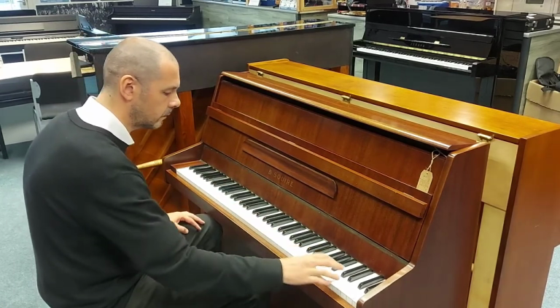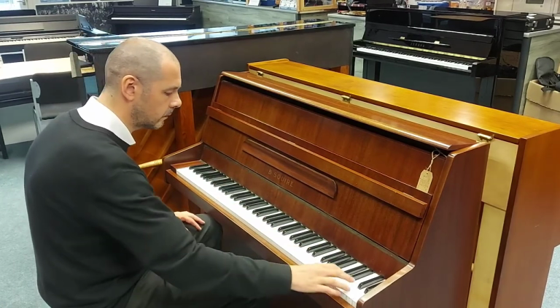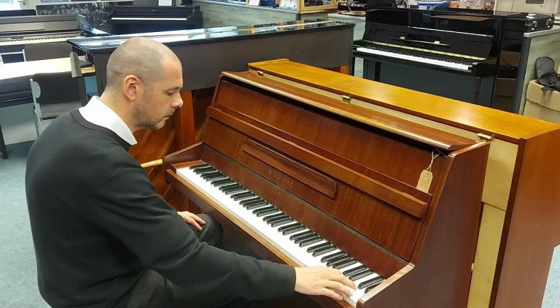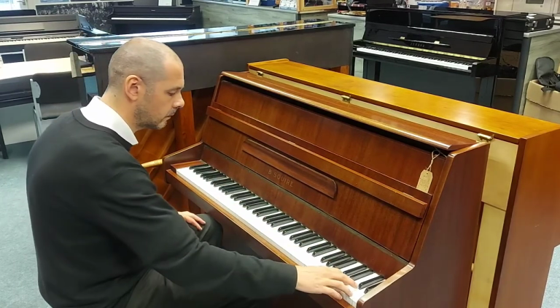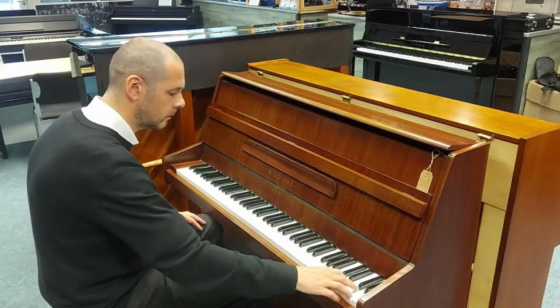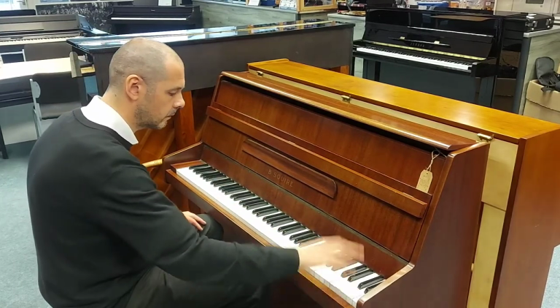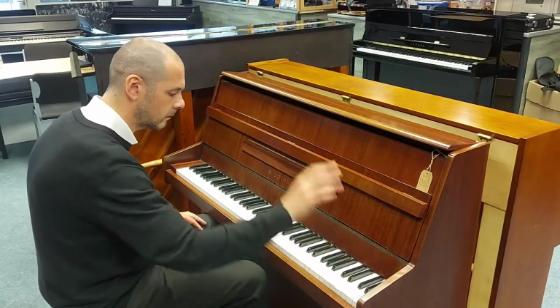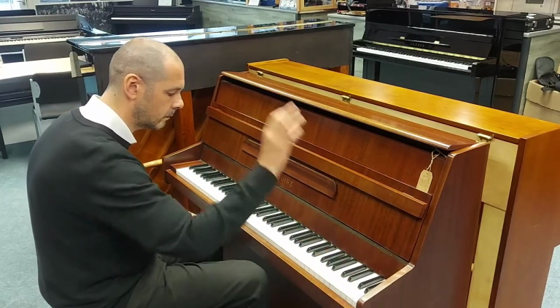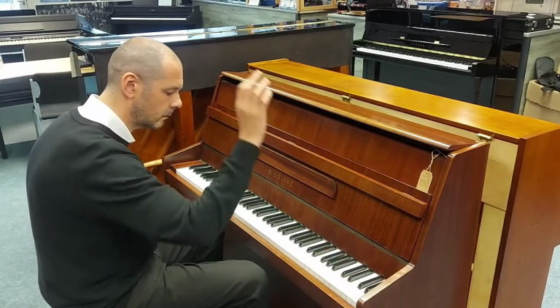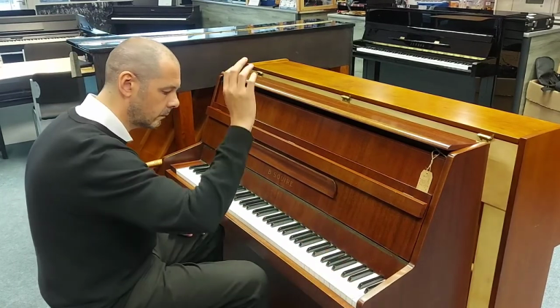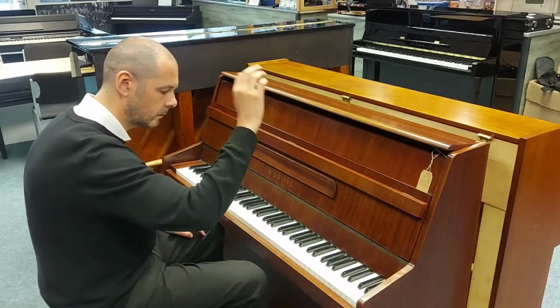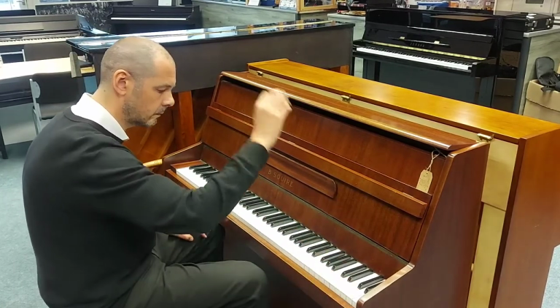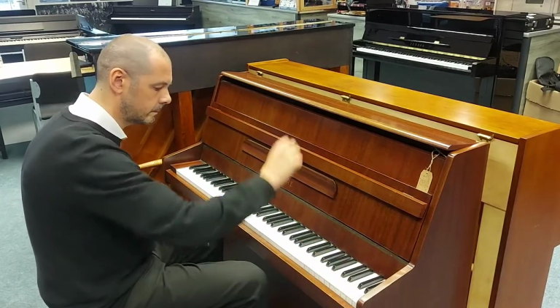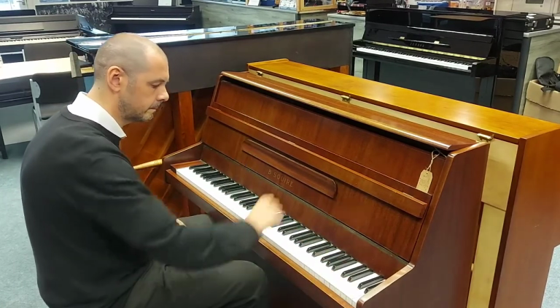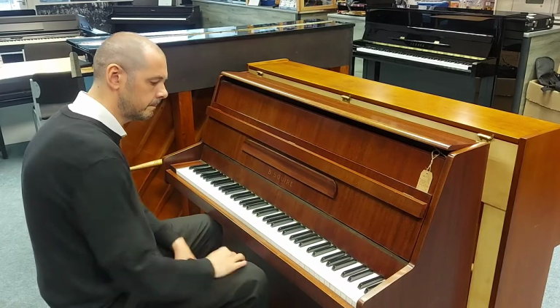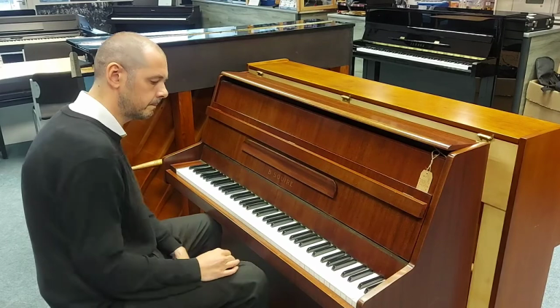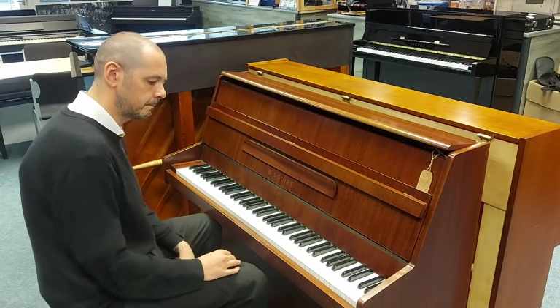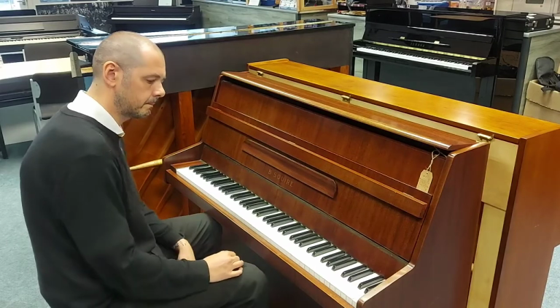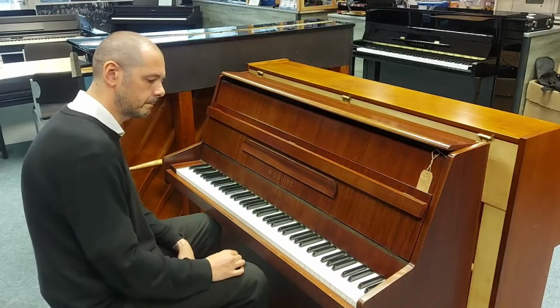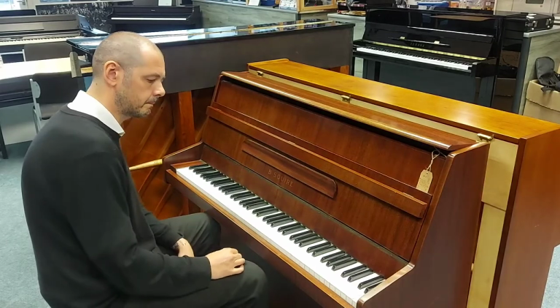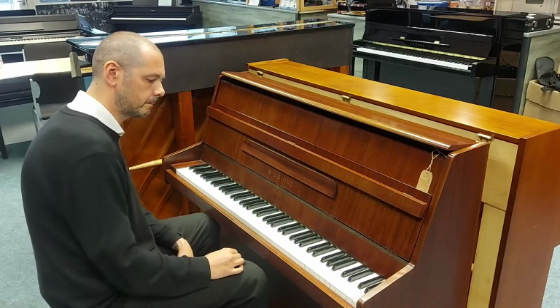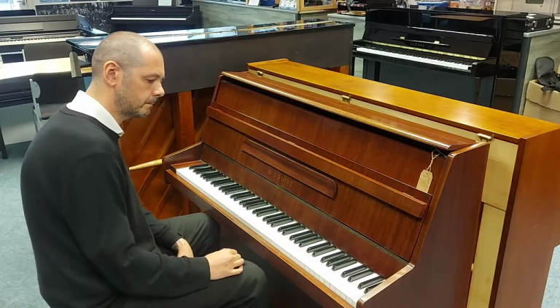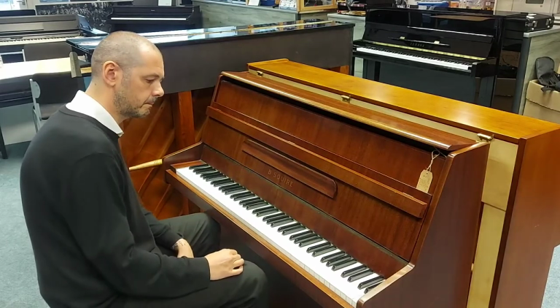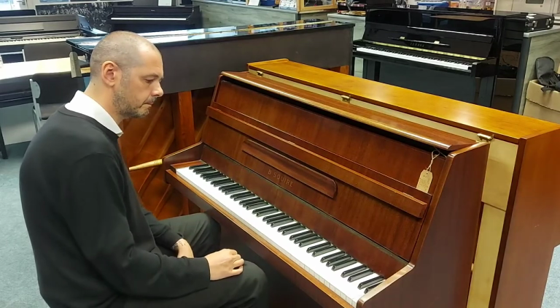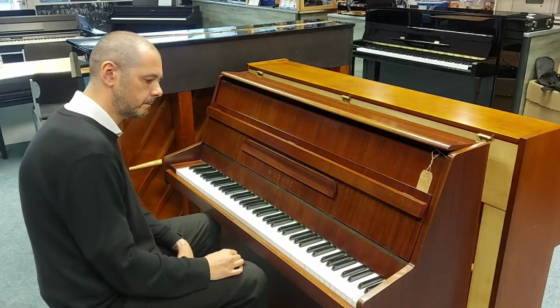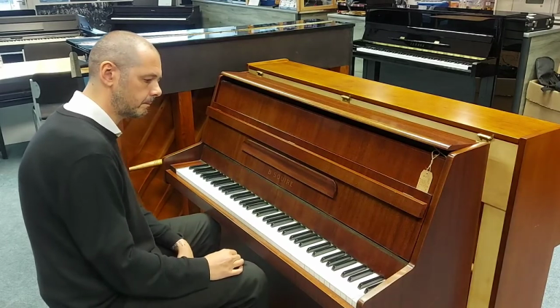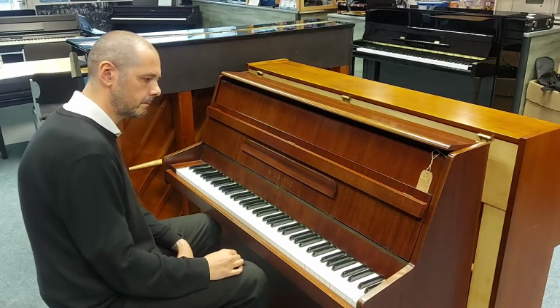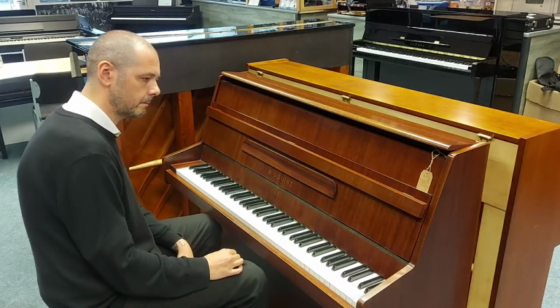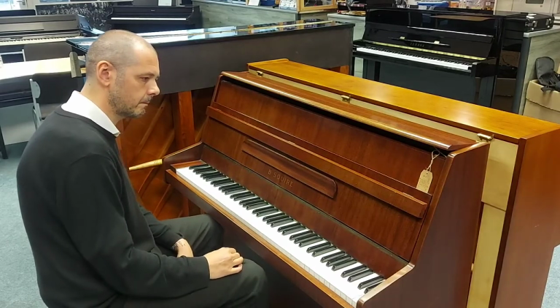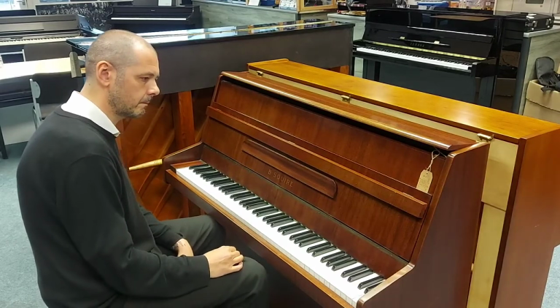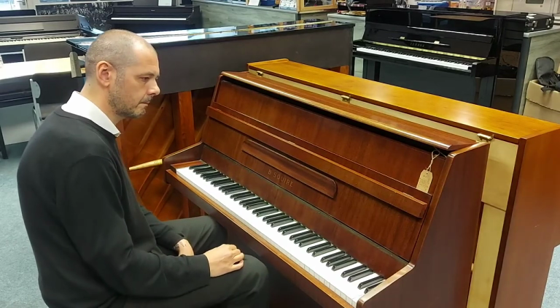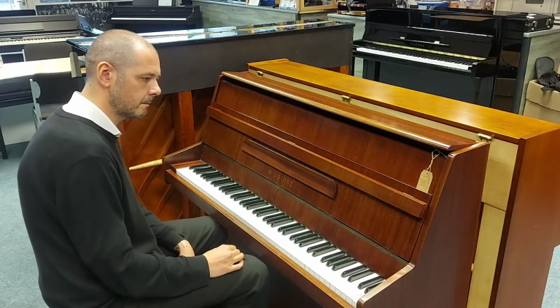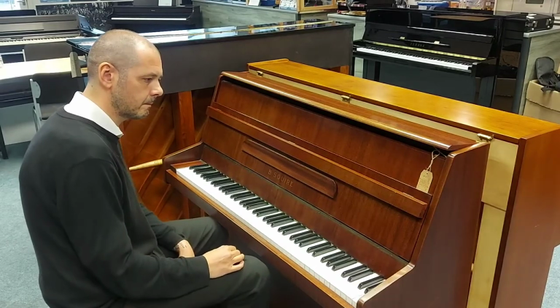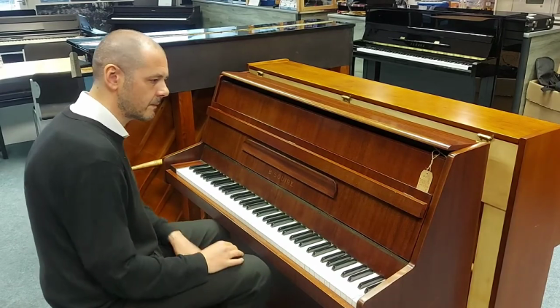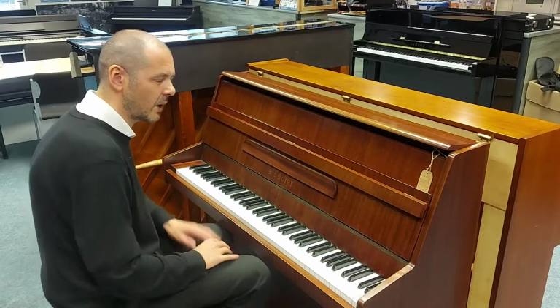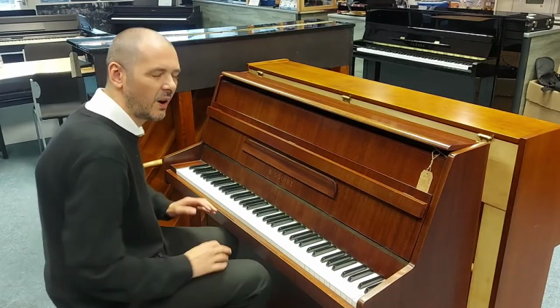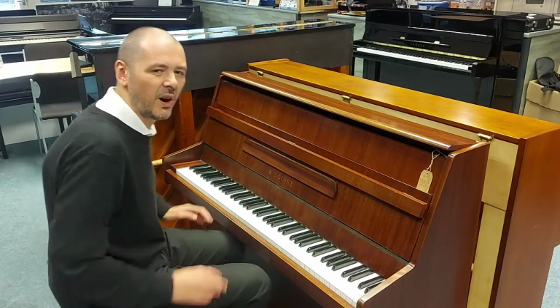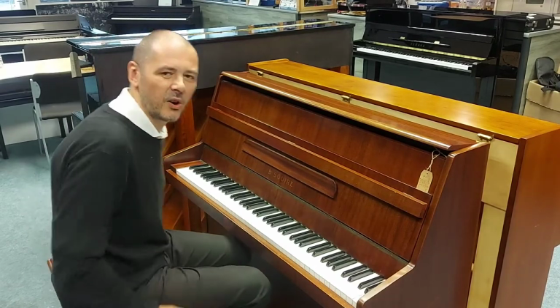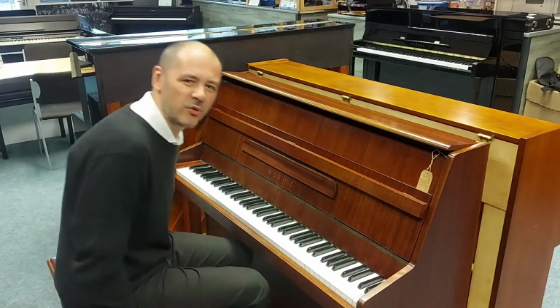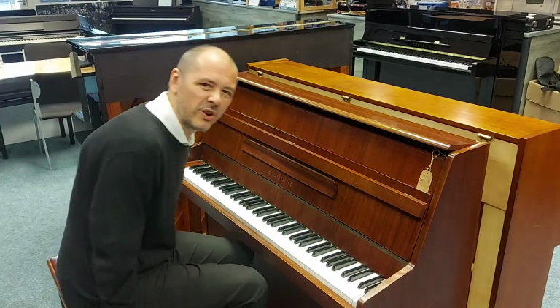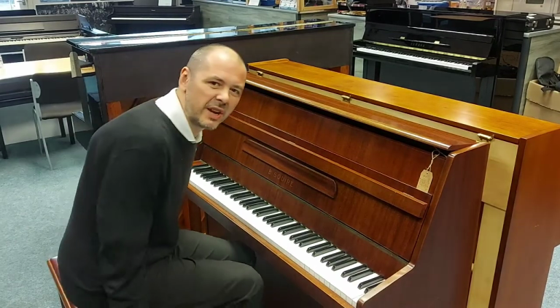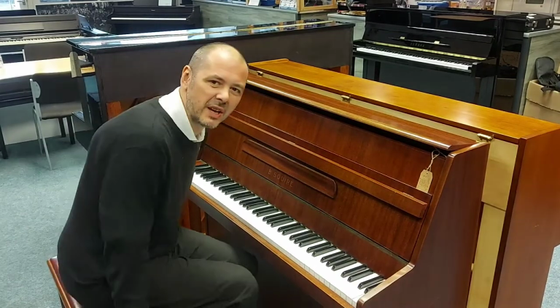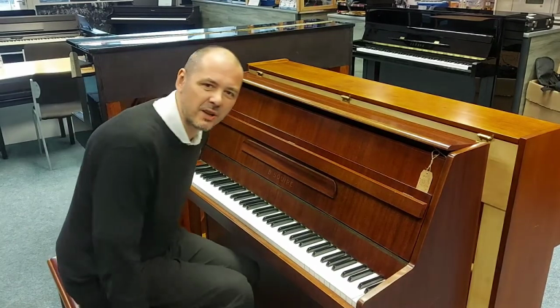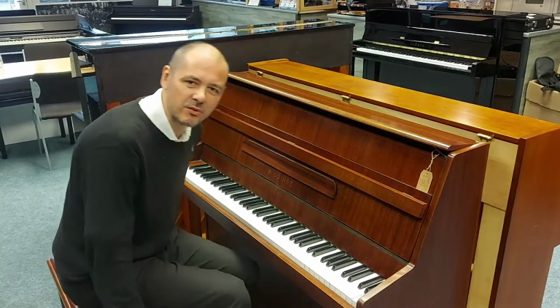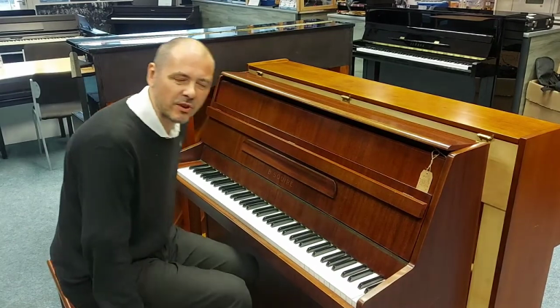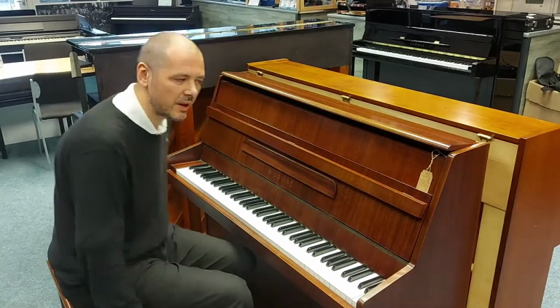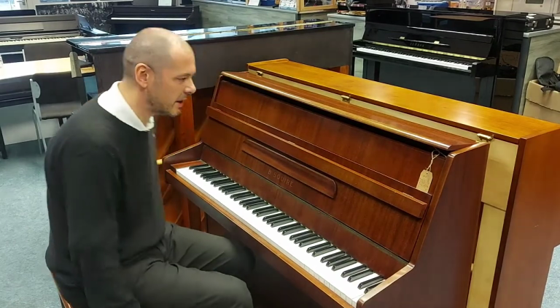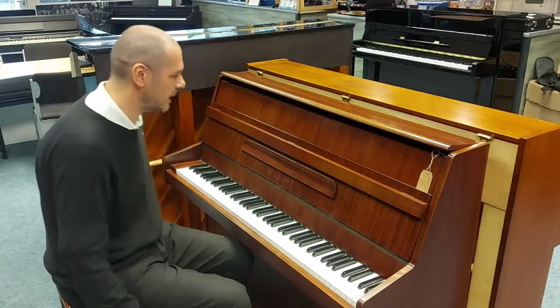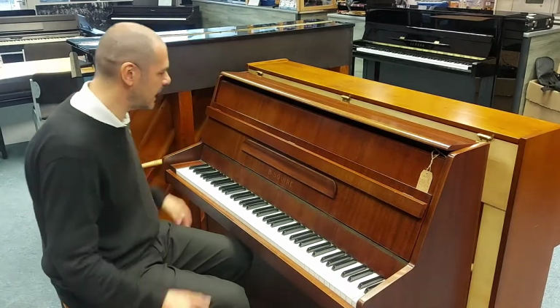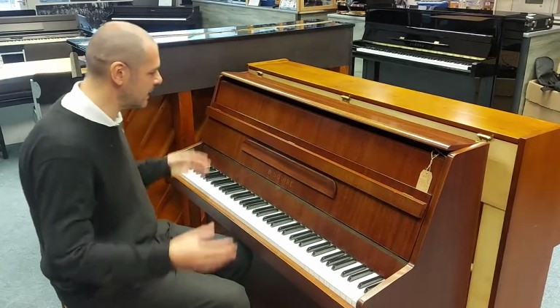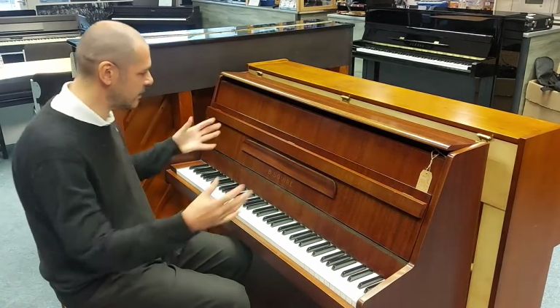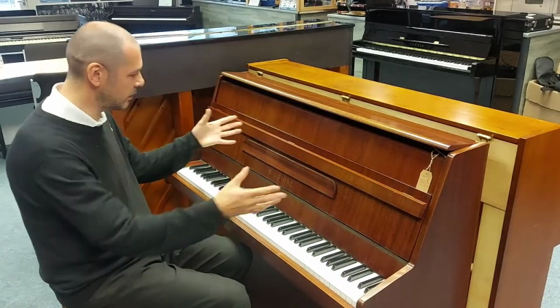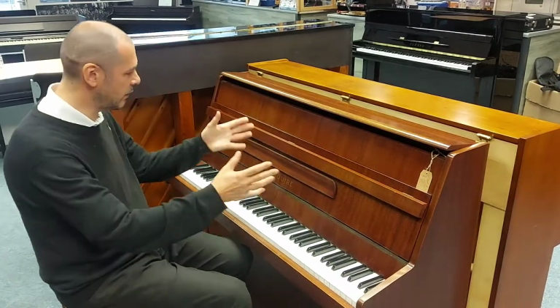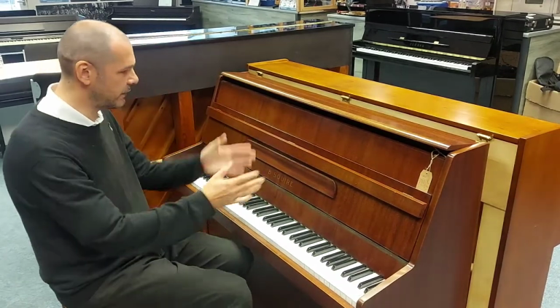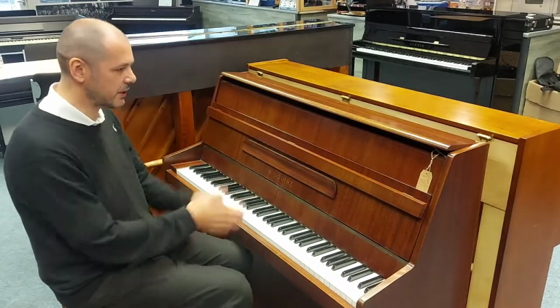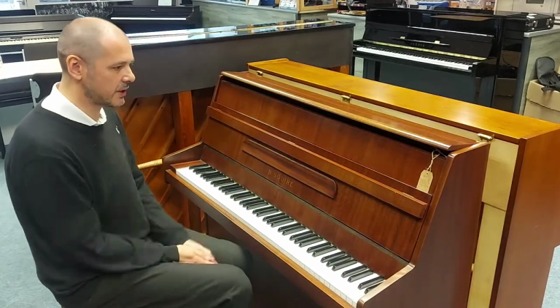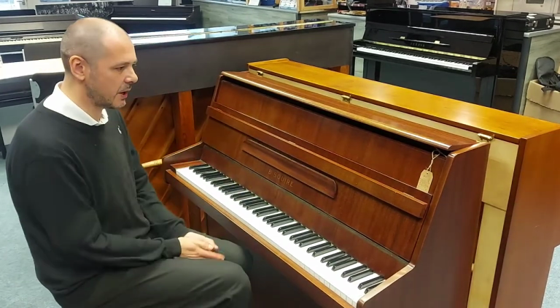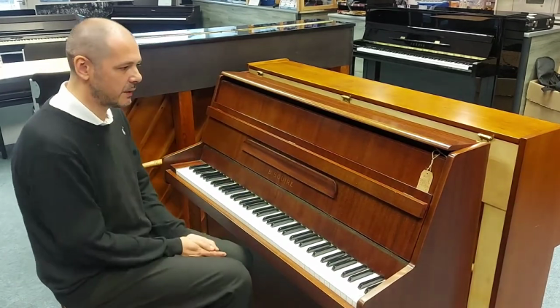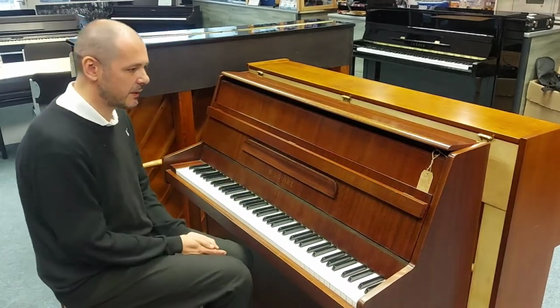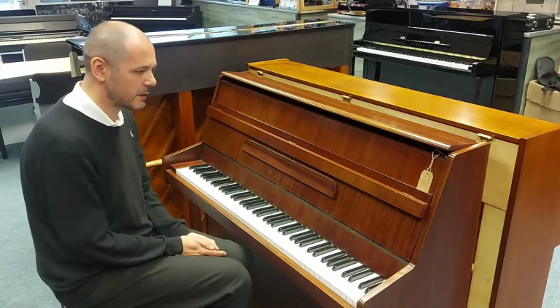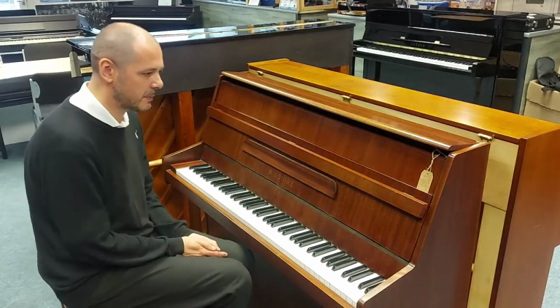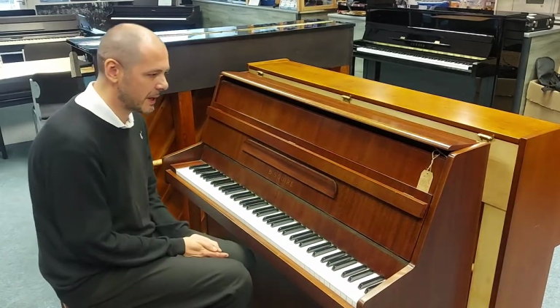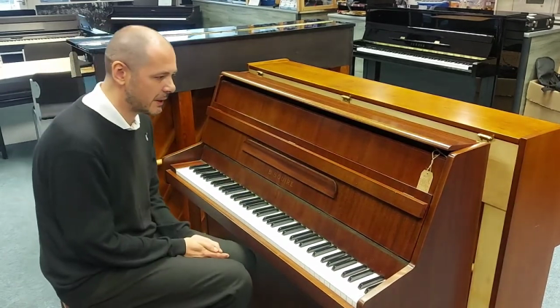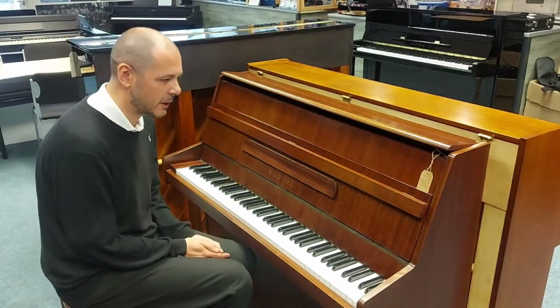Here we go. Really, really nice. Love the sound of this piano.